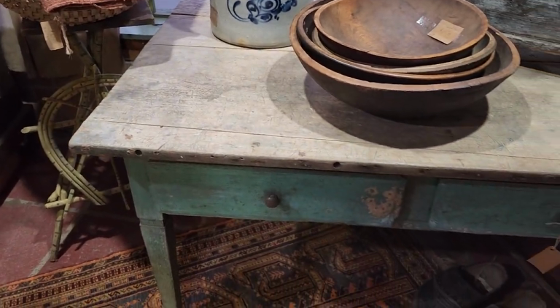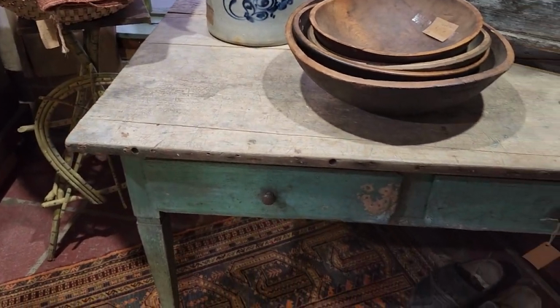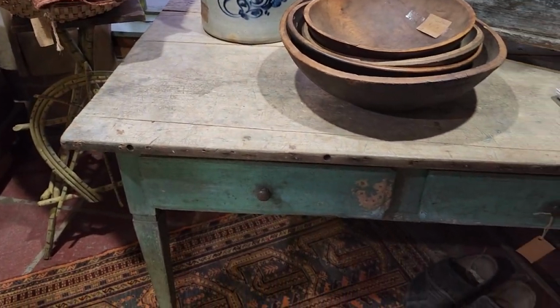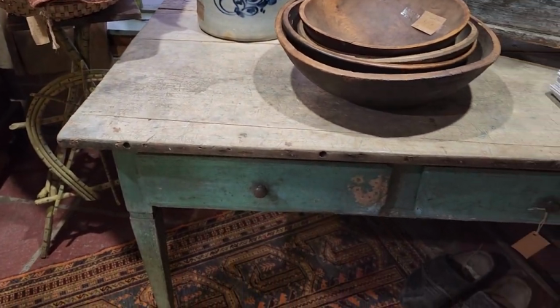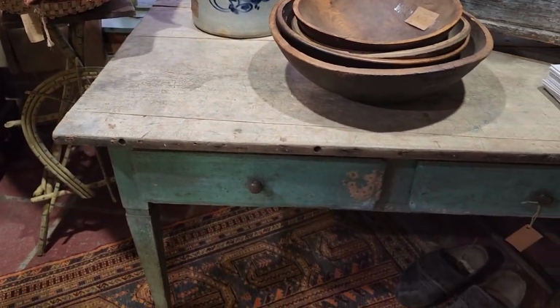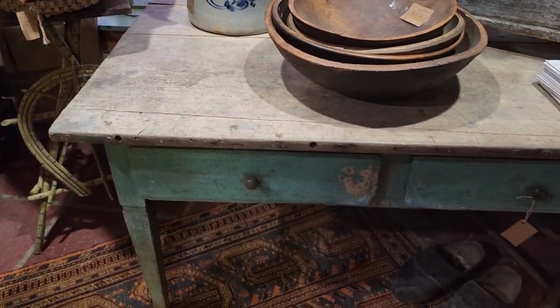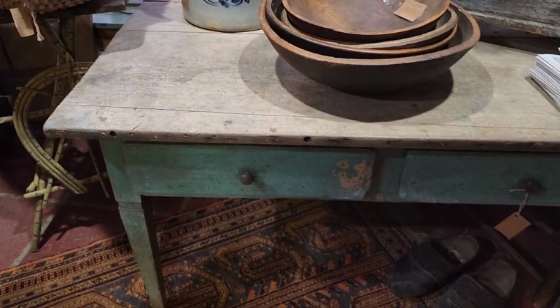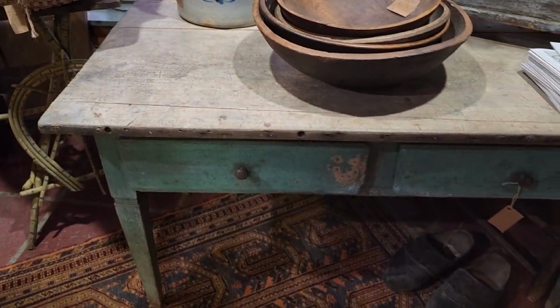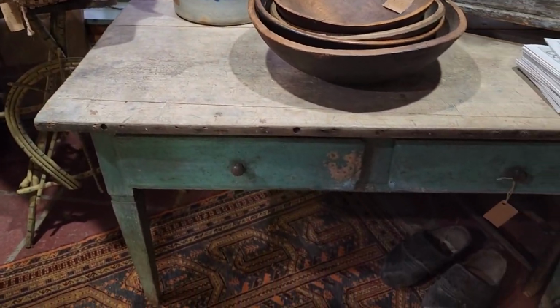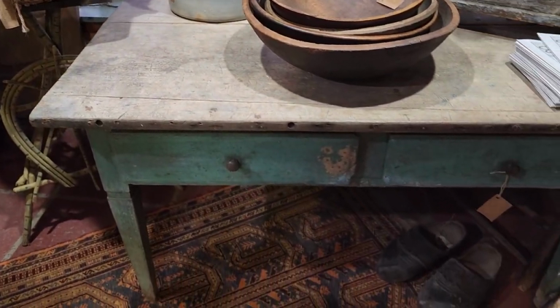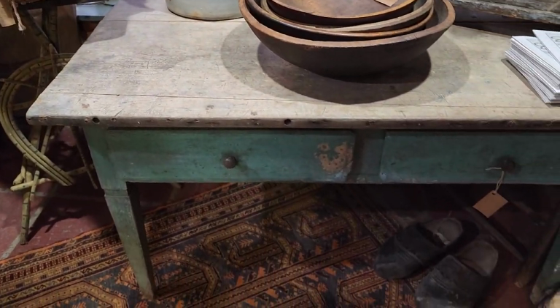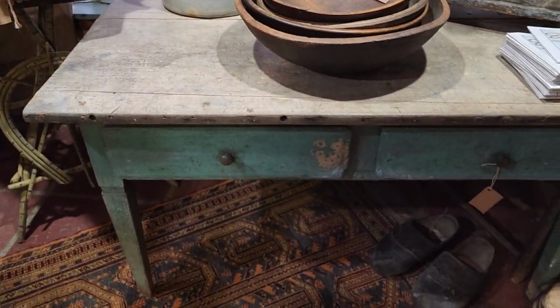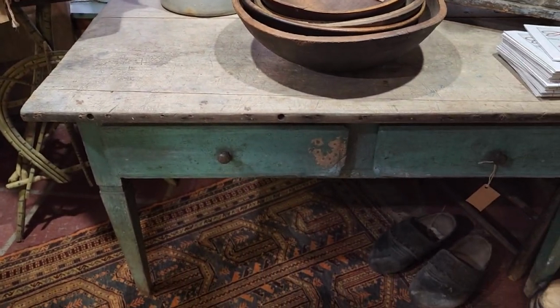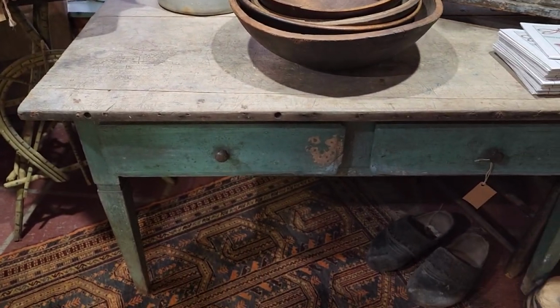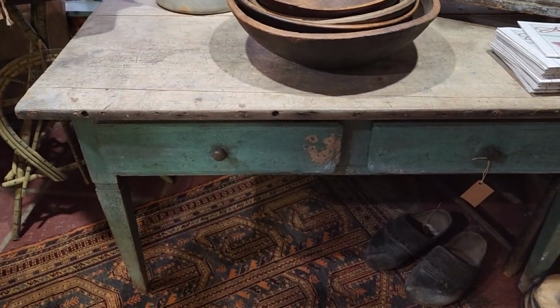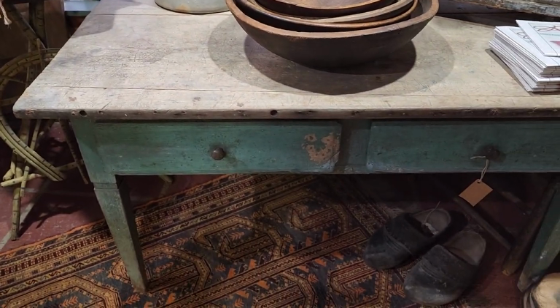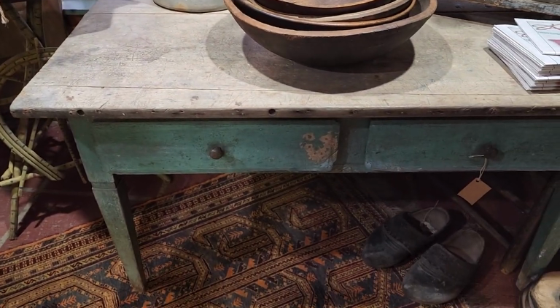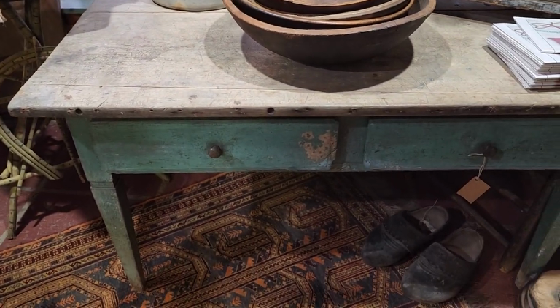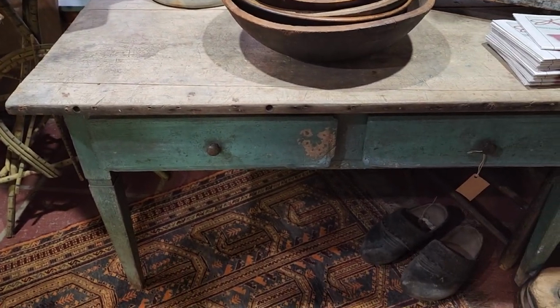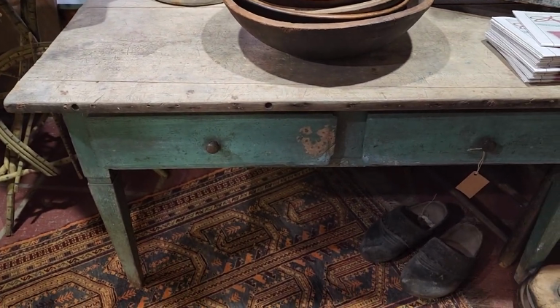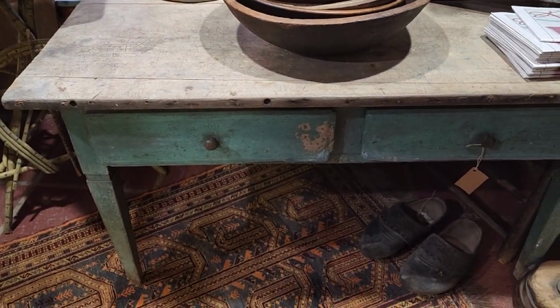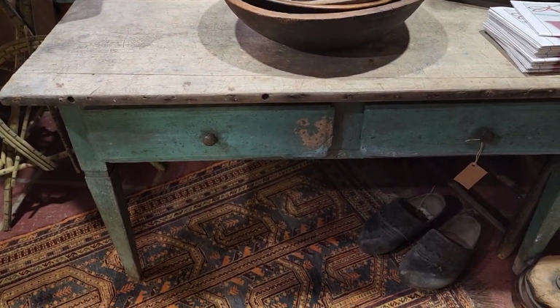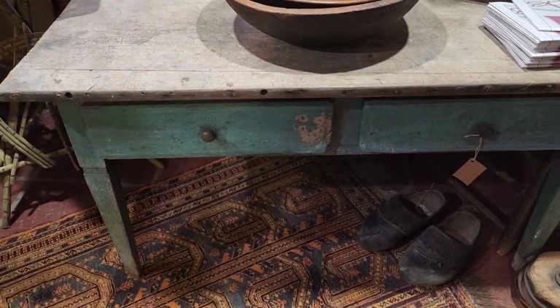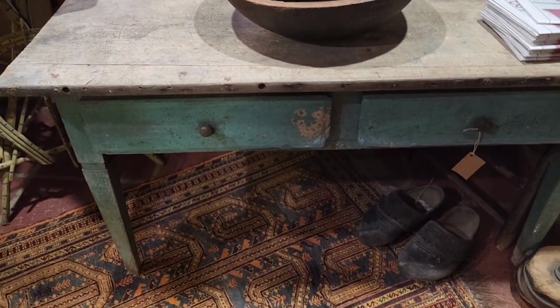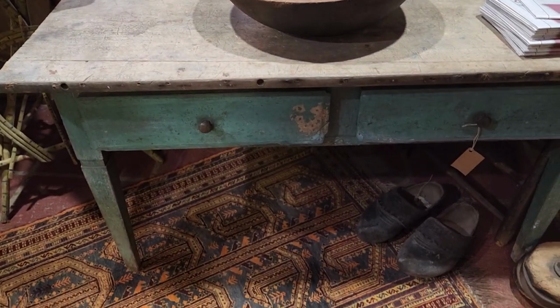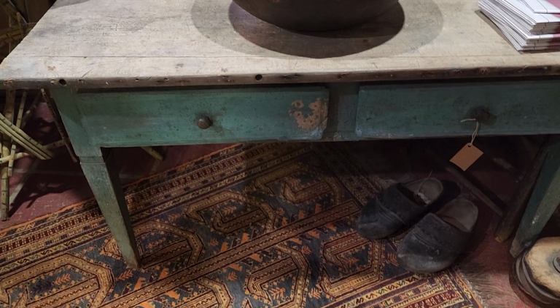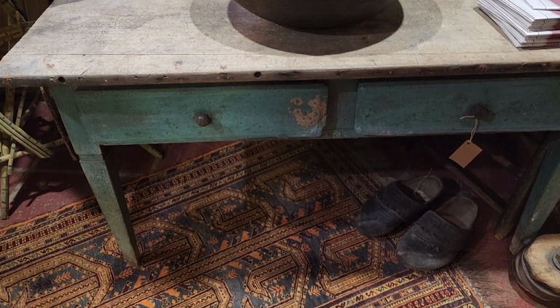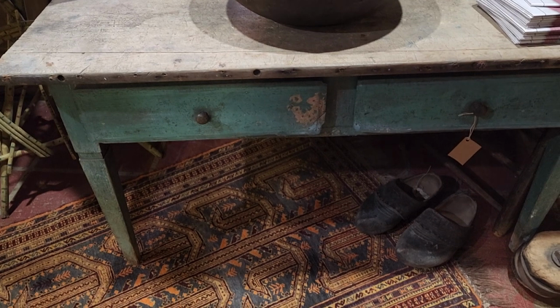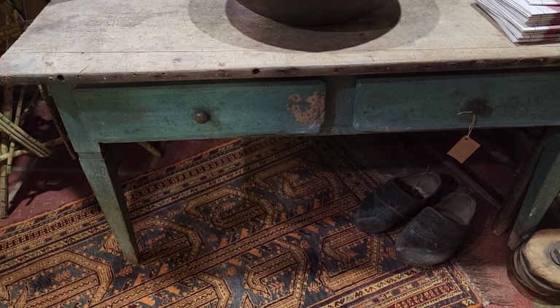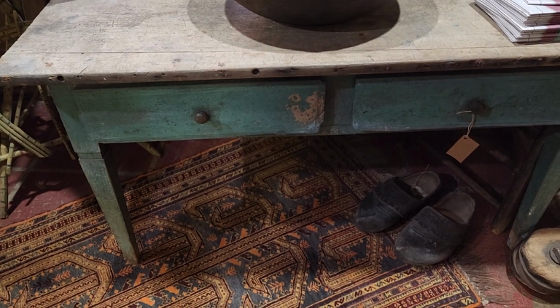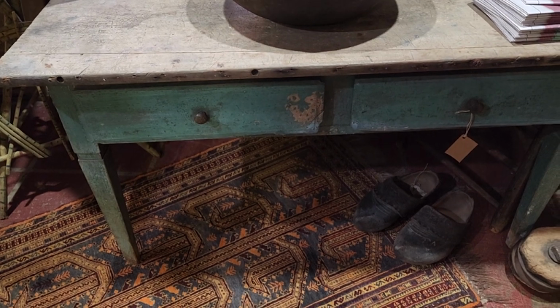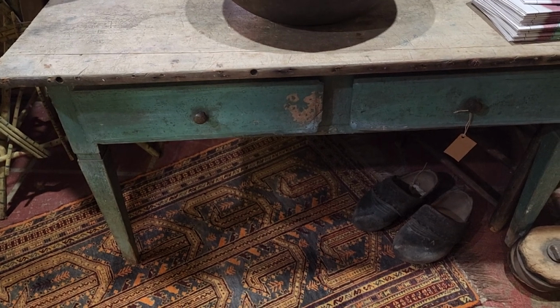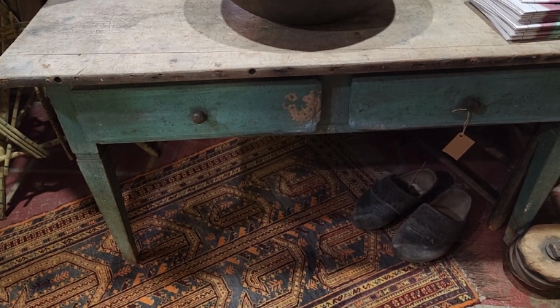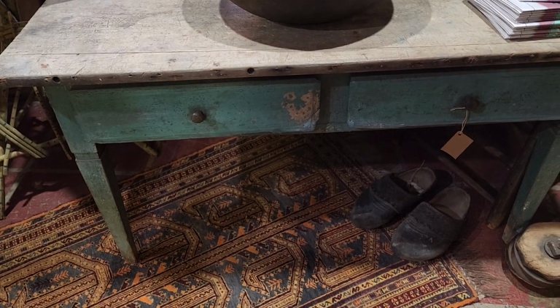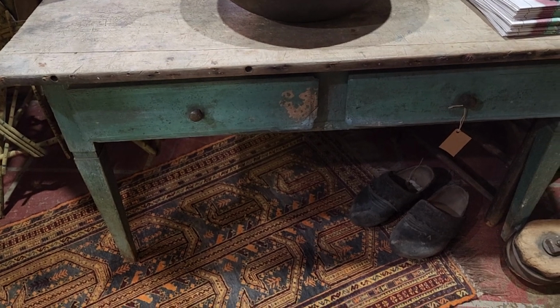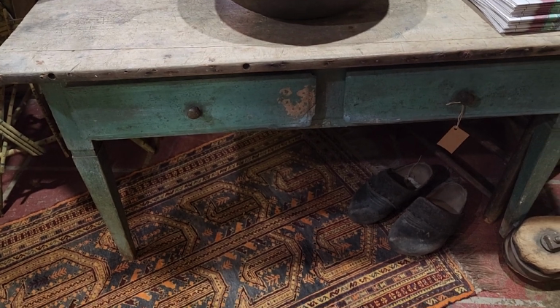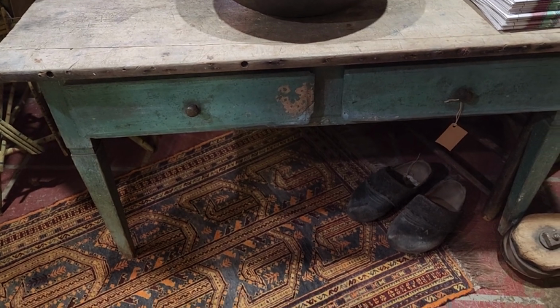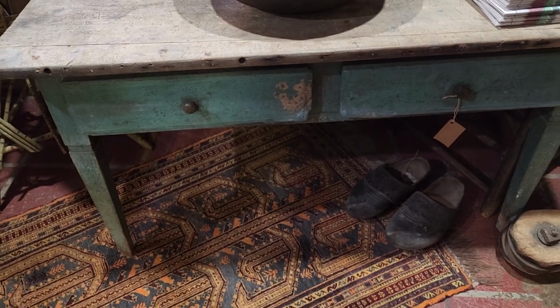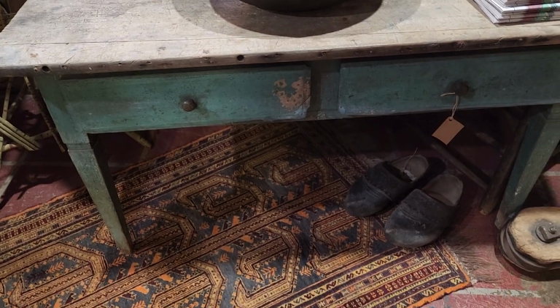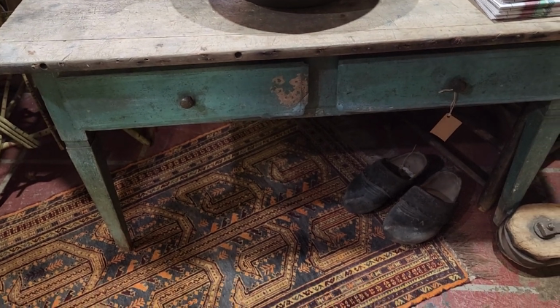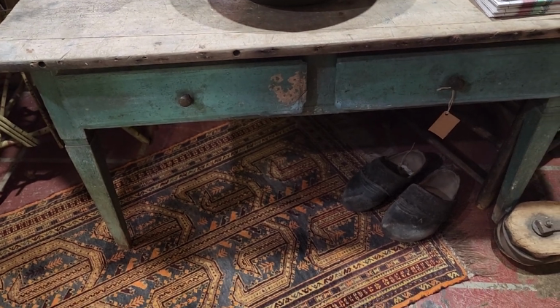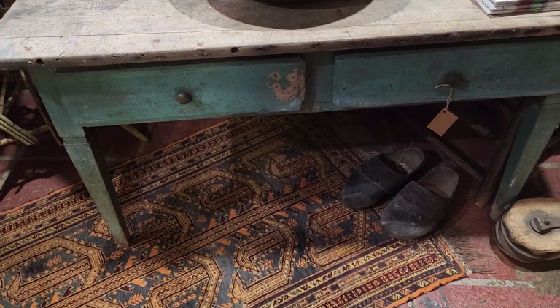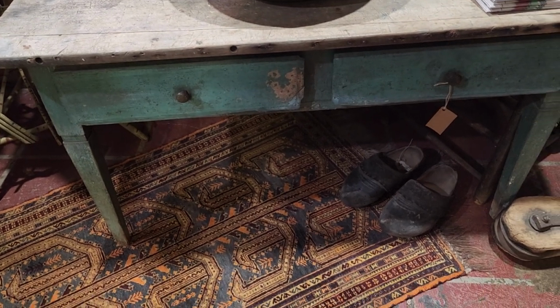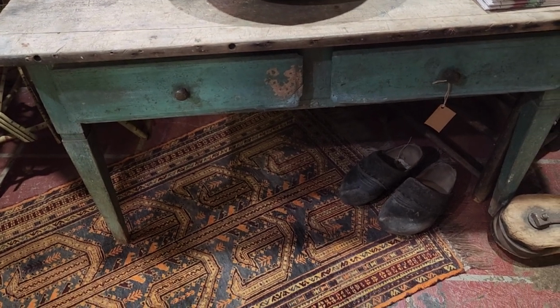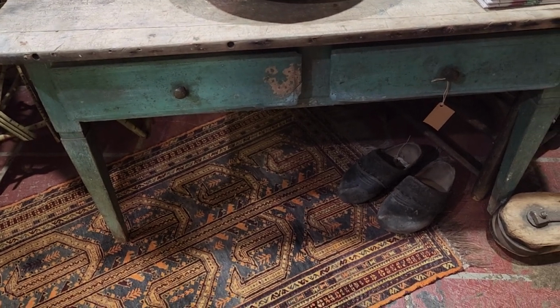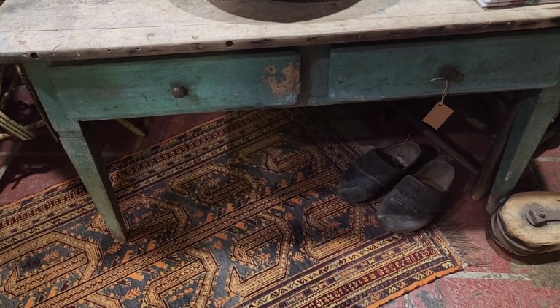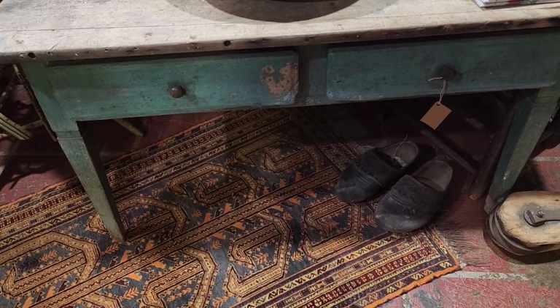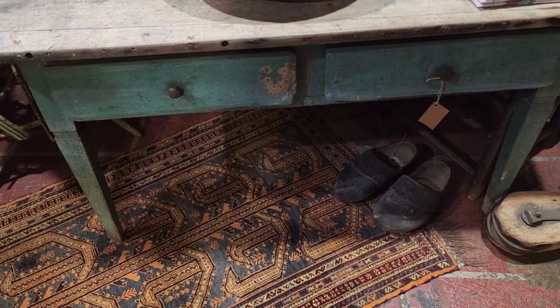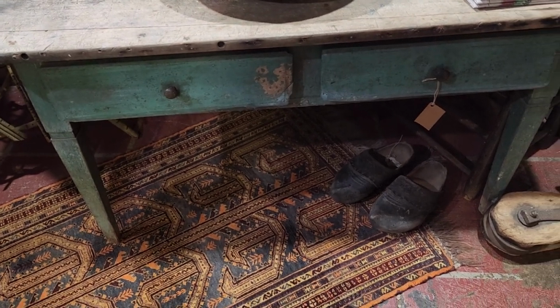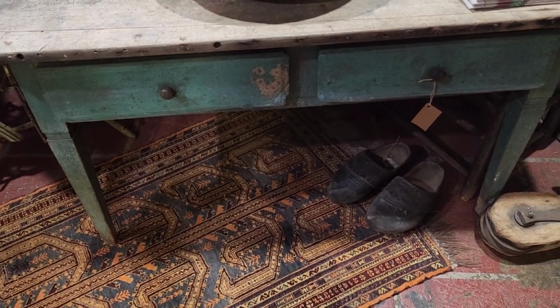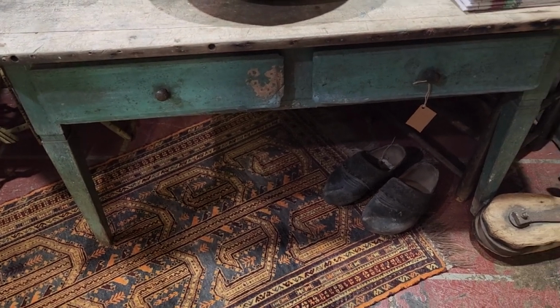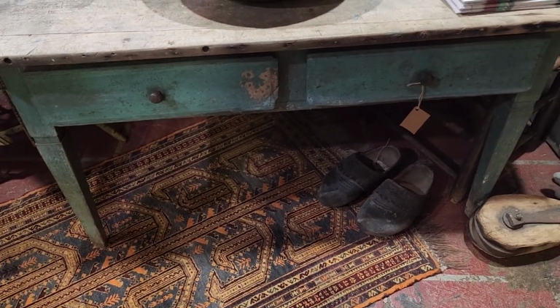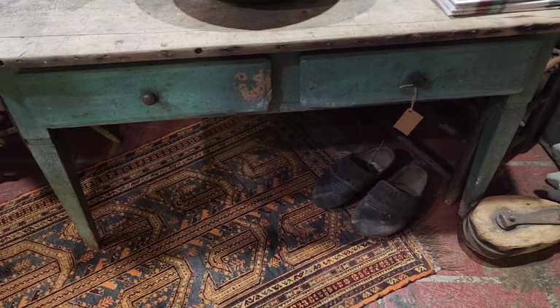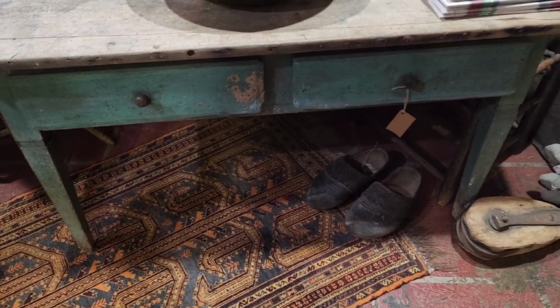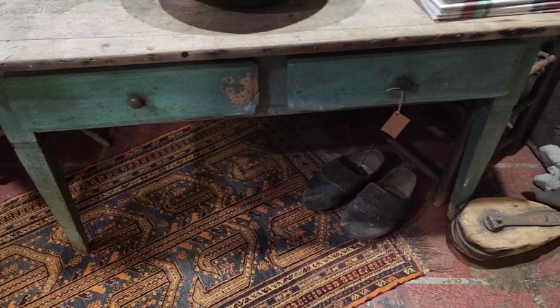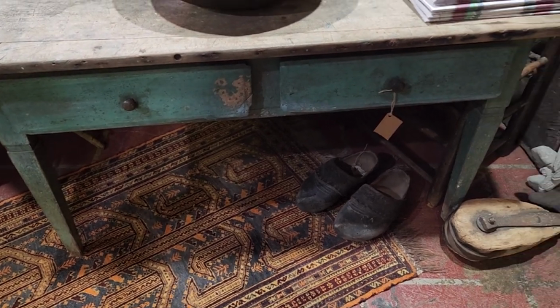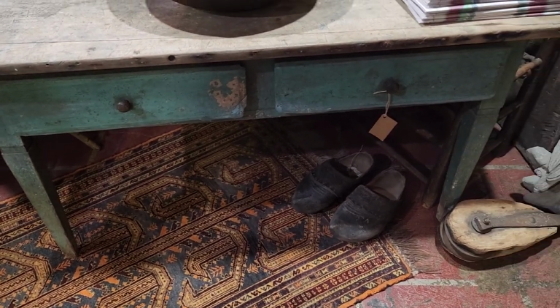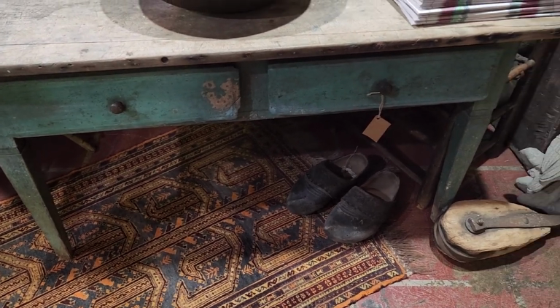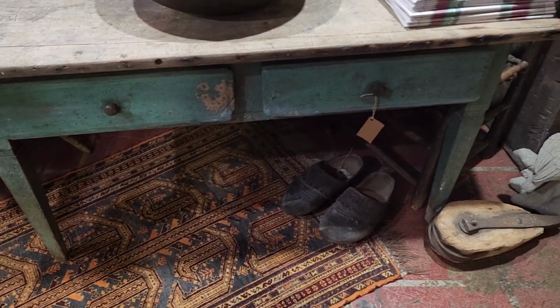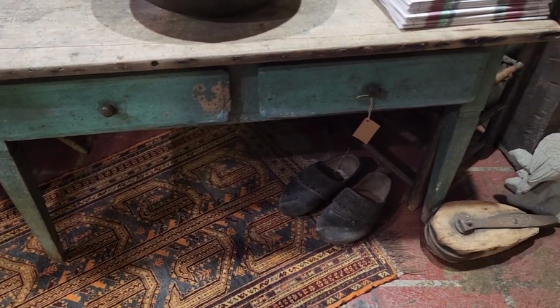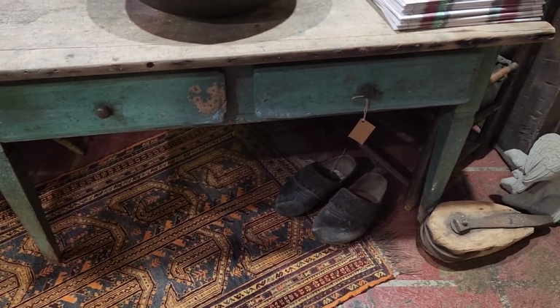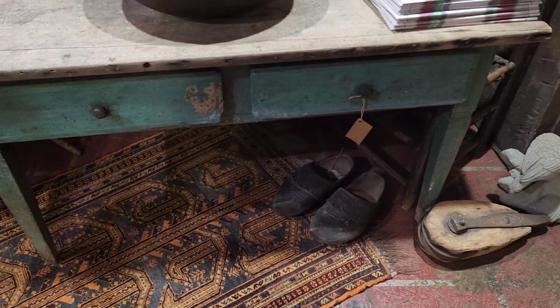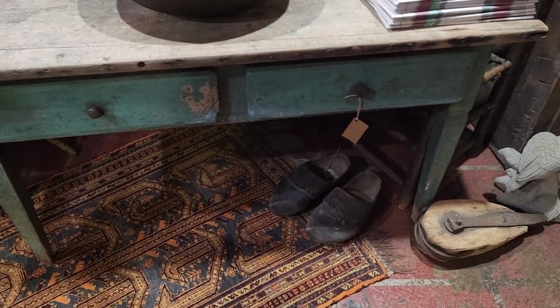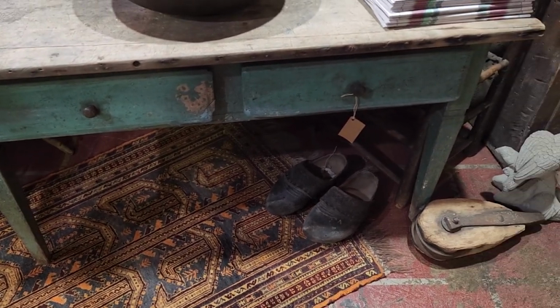Whole stack of old wooden board bowls, and that's a pretty blue-green on that table.